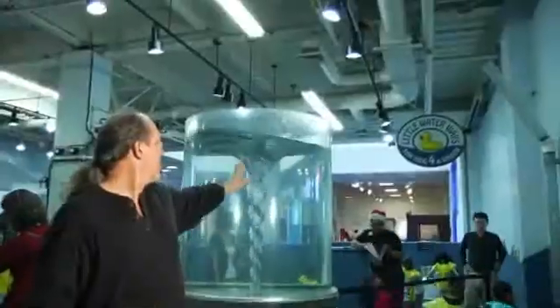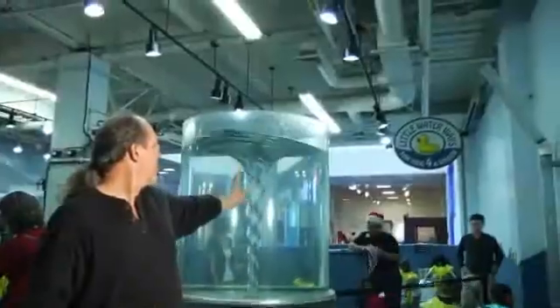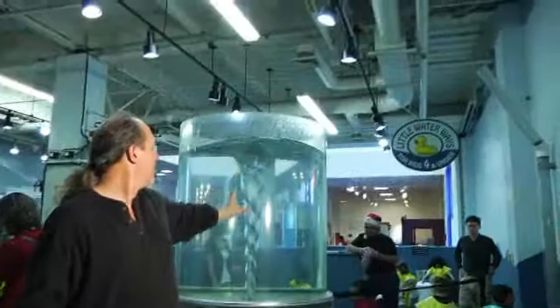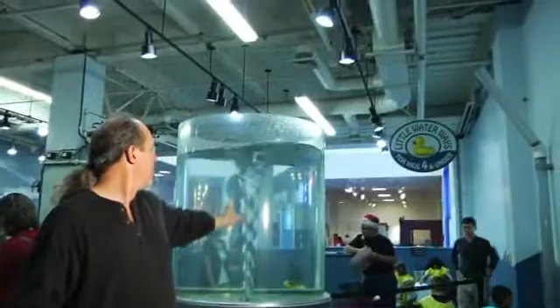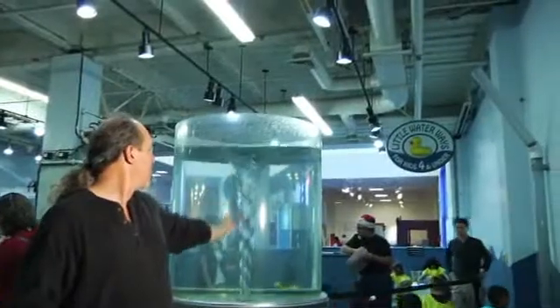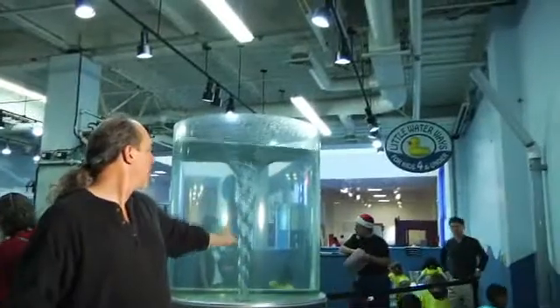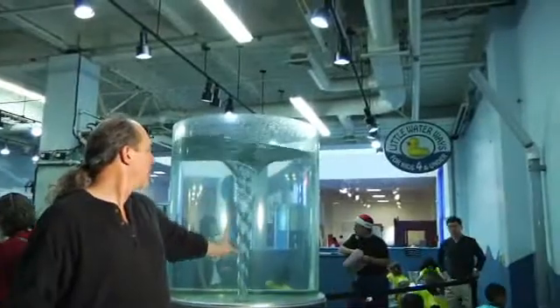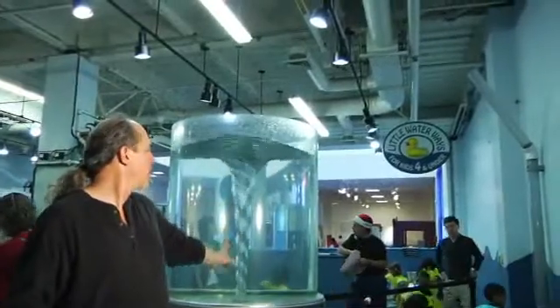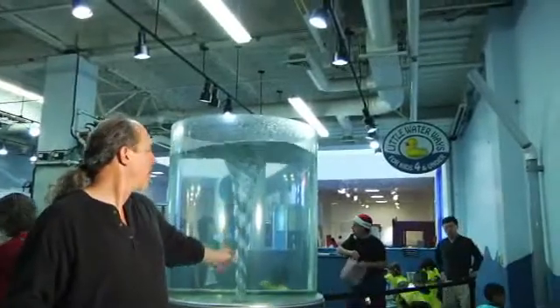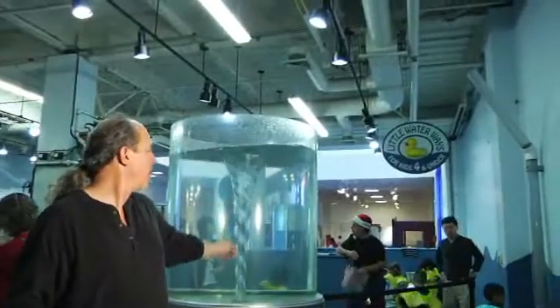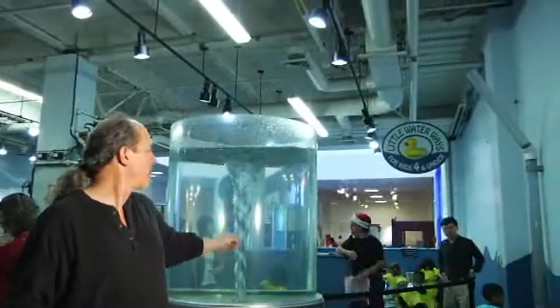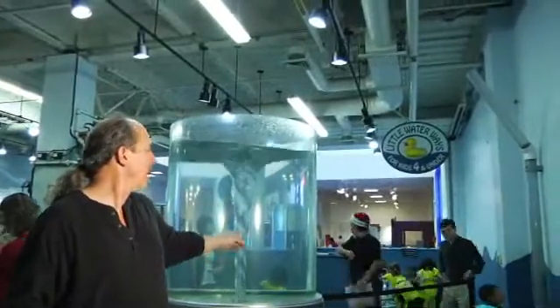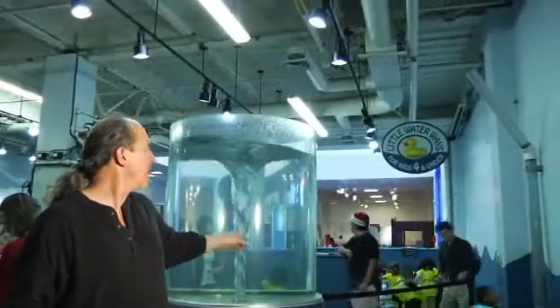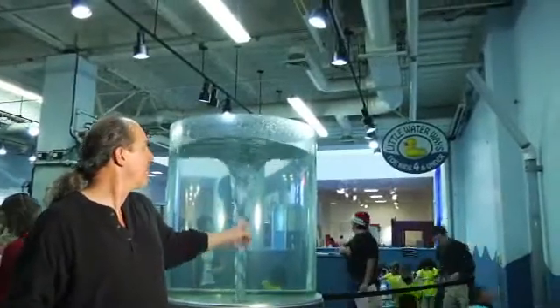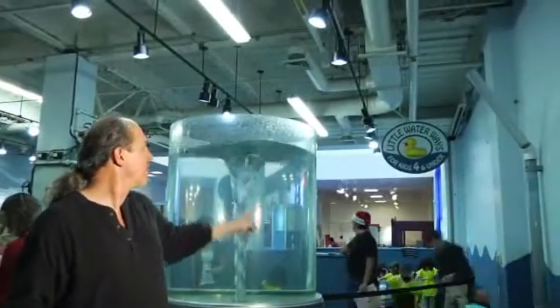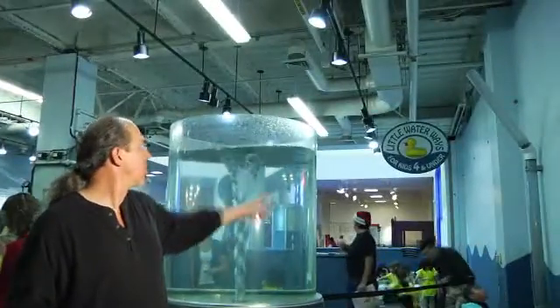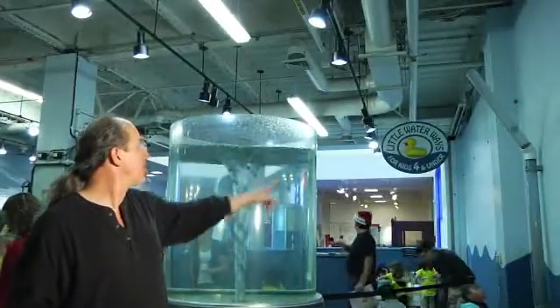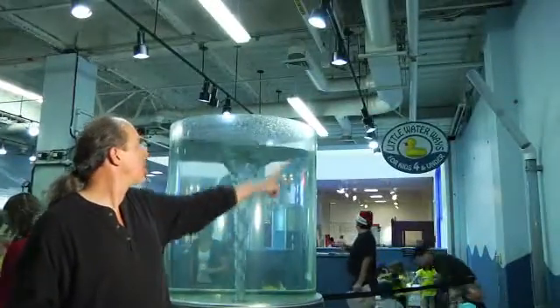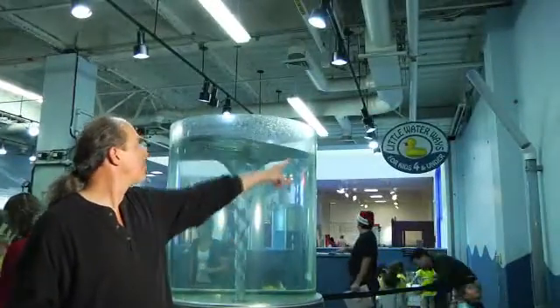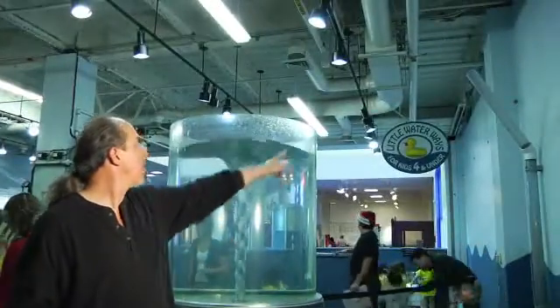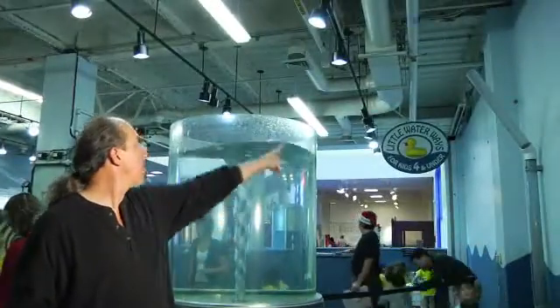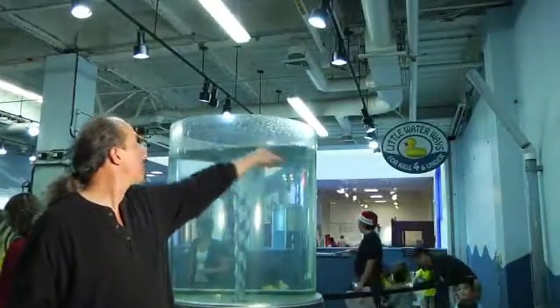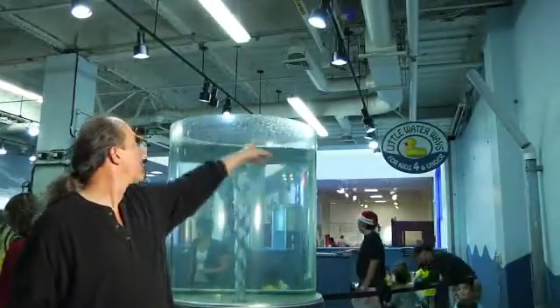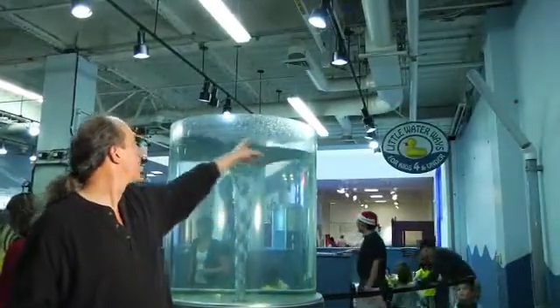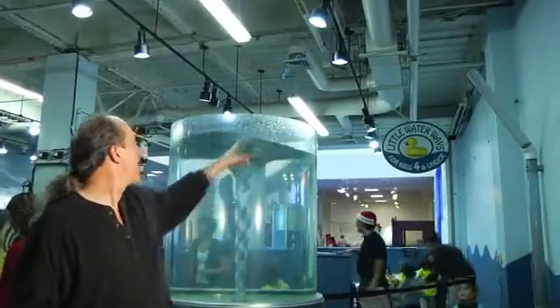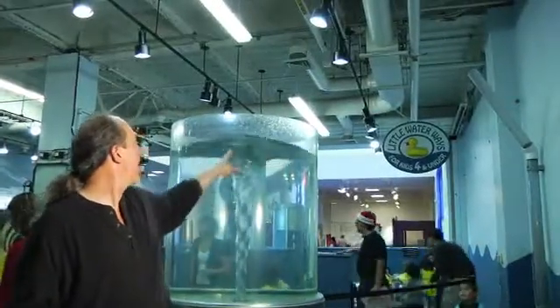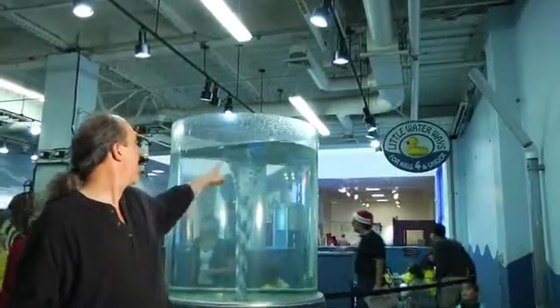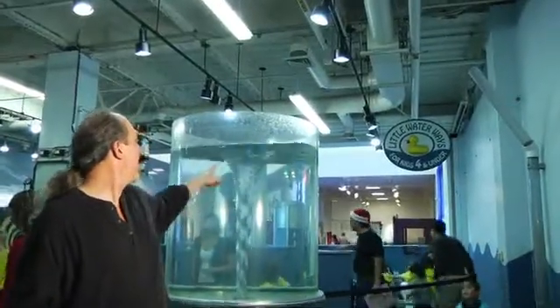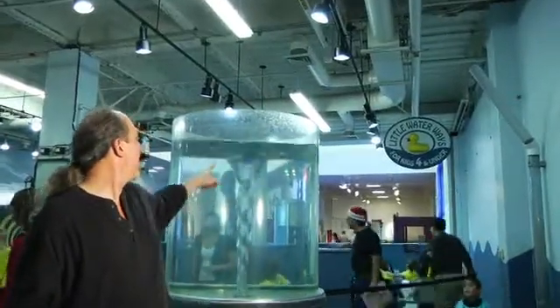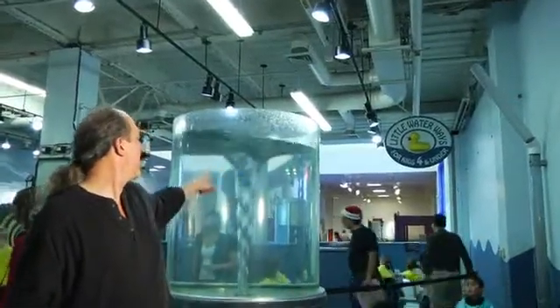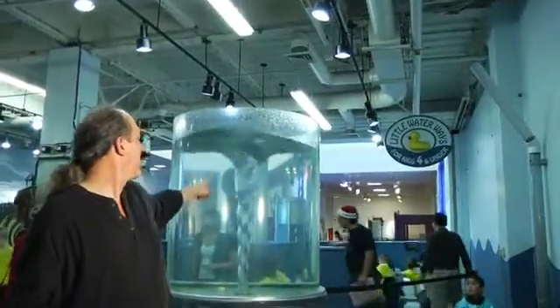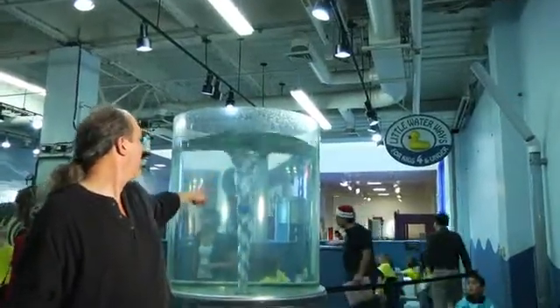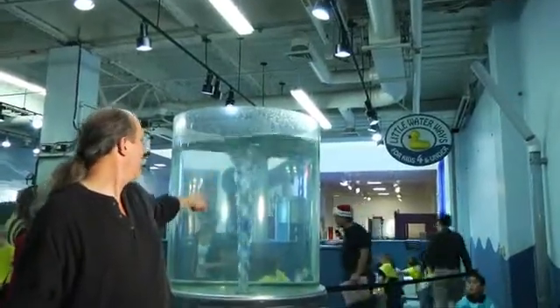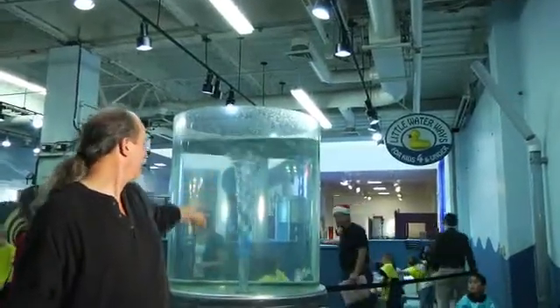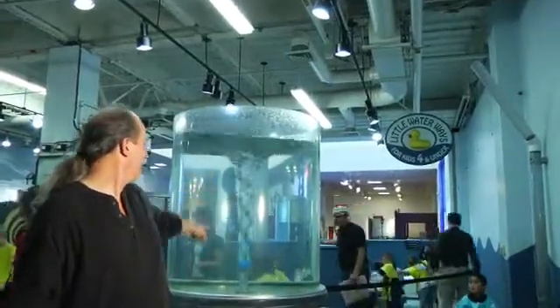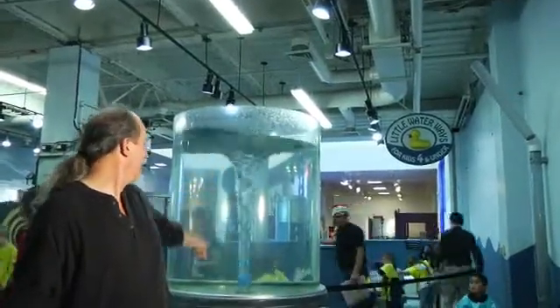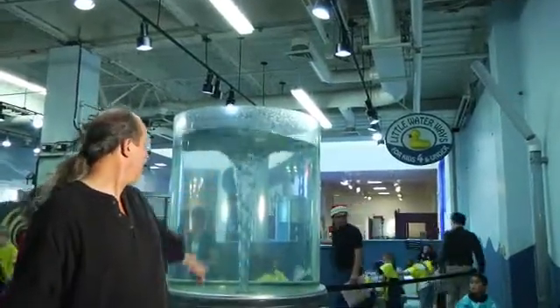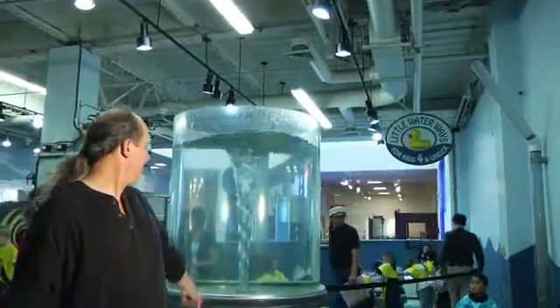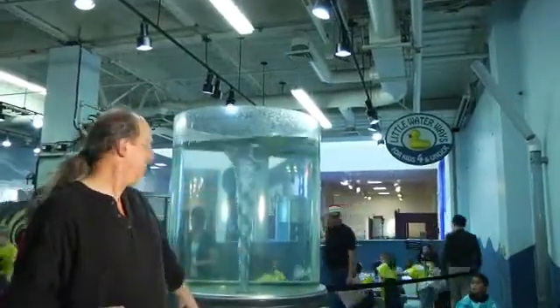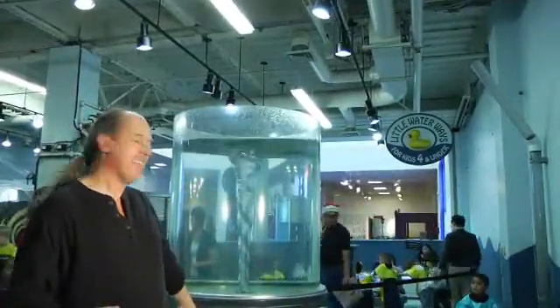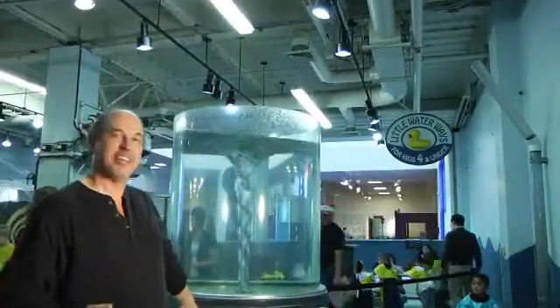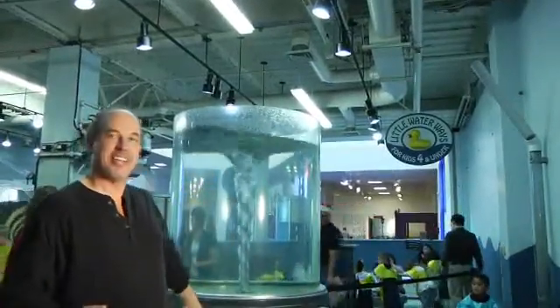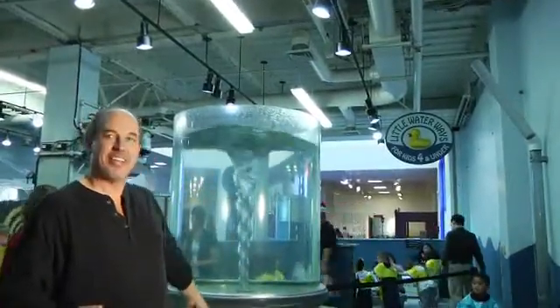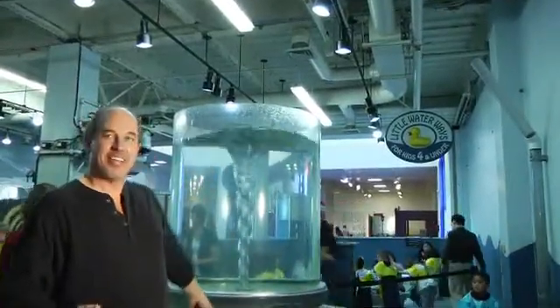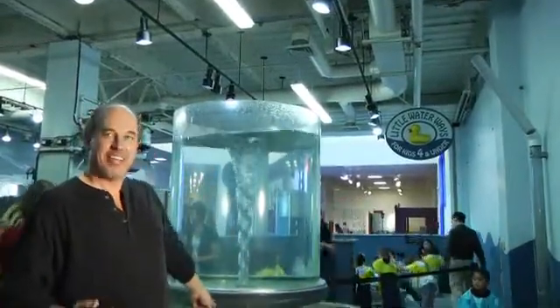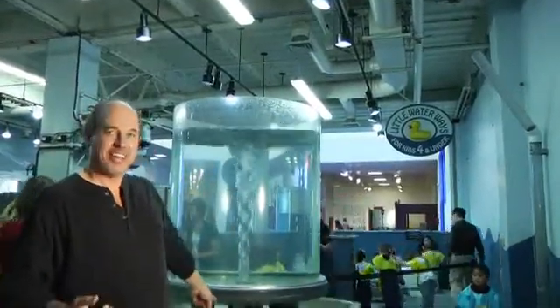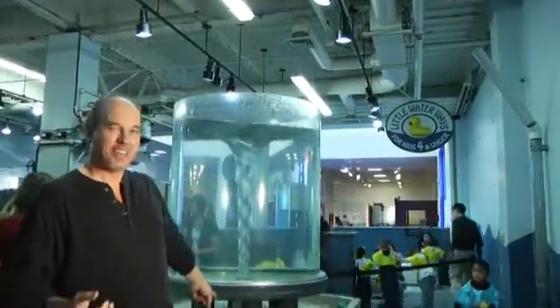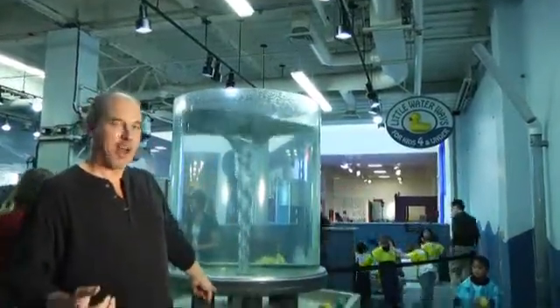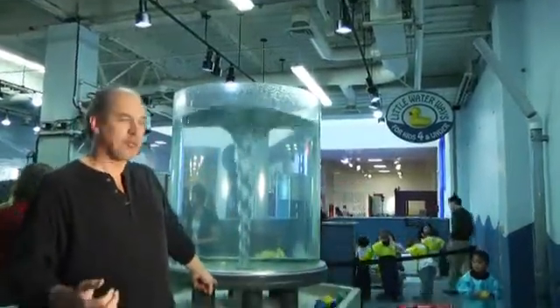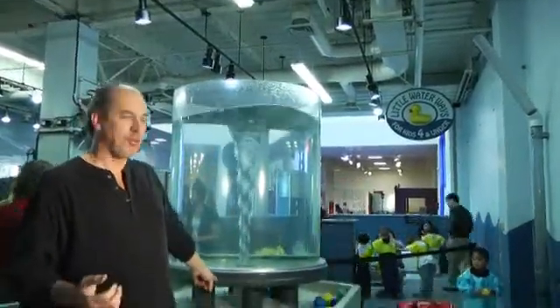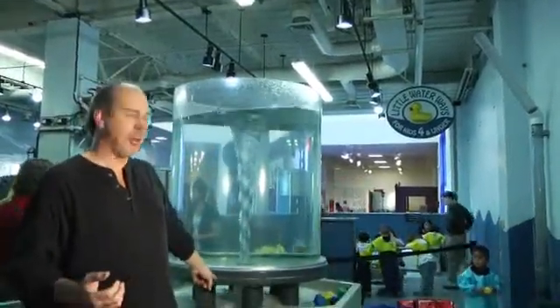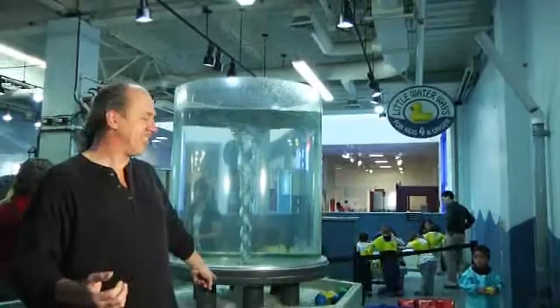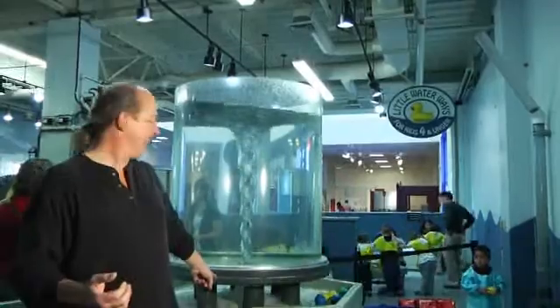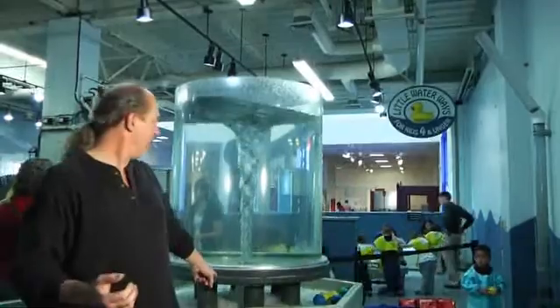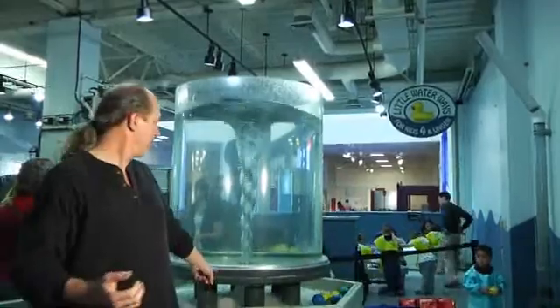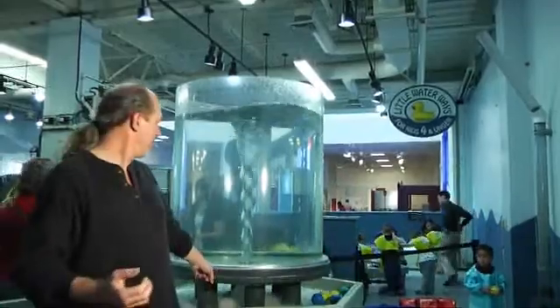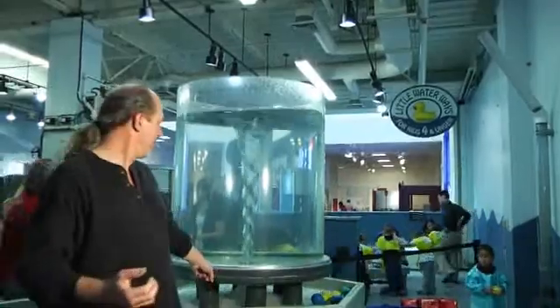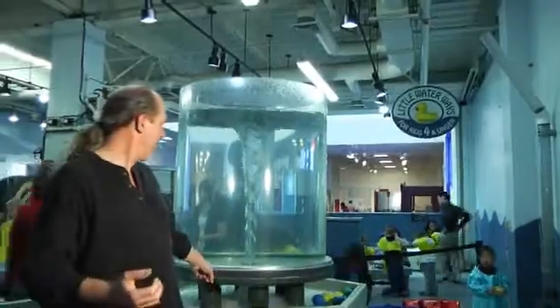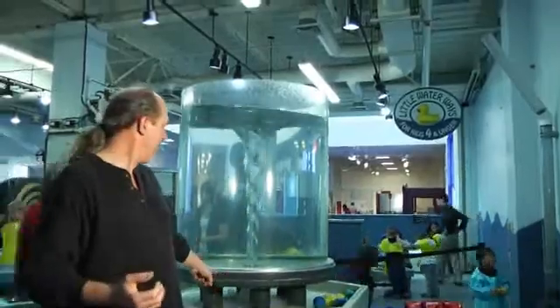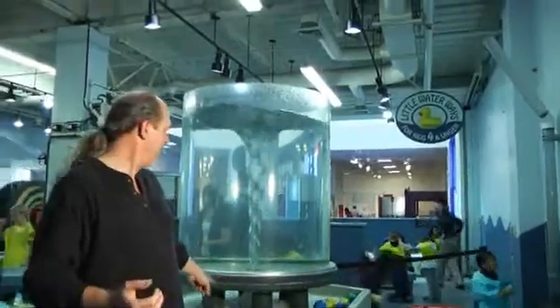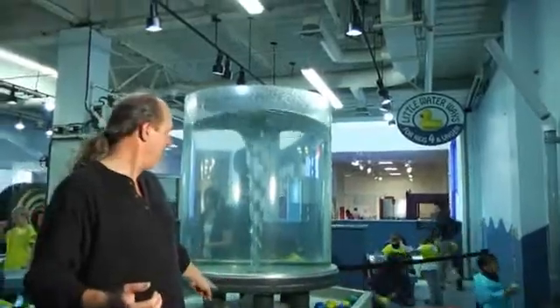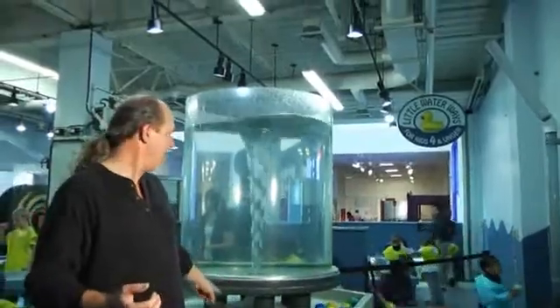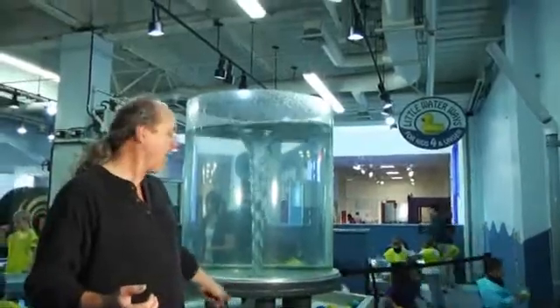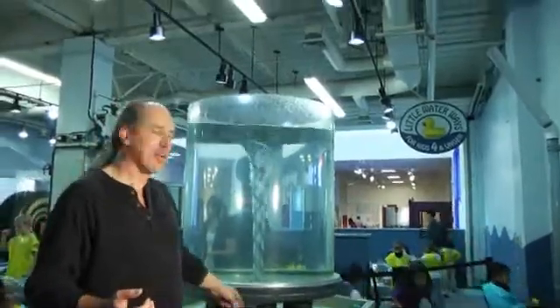It draws the balls down here. So as this ball comes flying in and lands in there, it drops right down through the drain in the bottom.